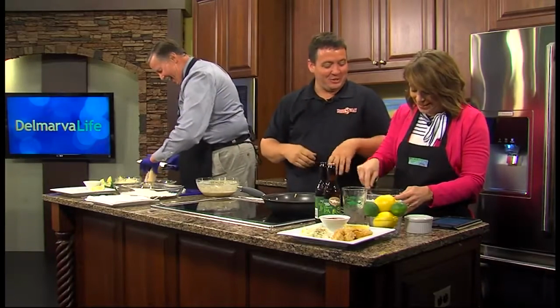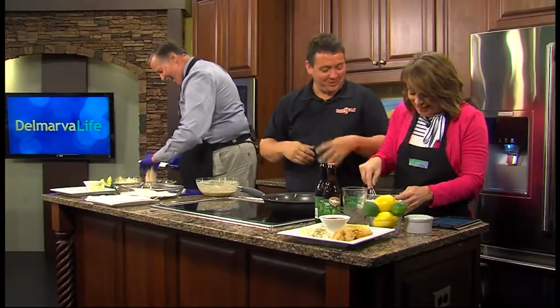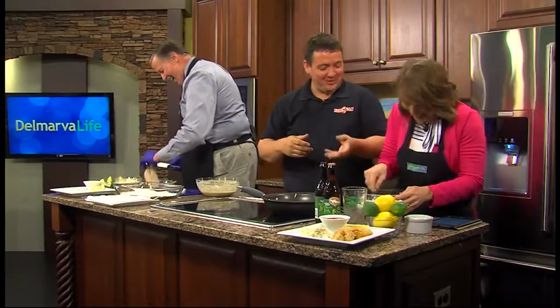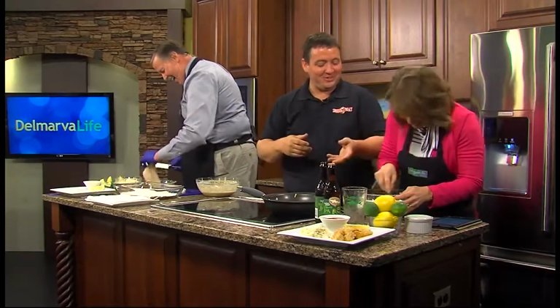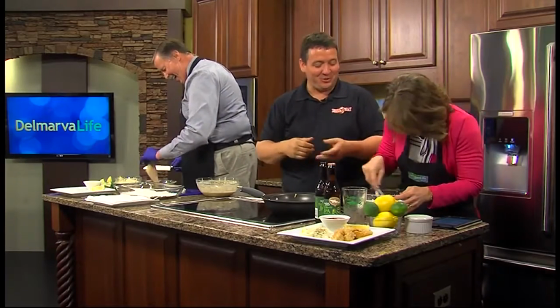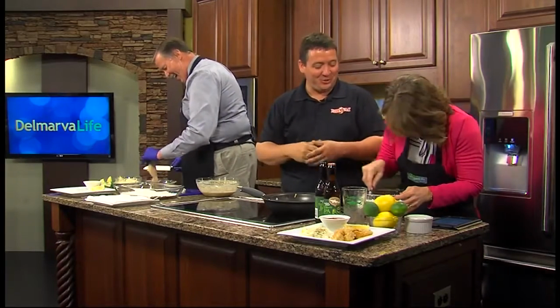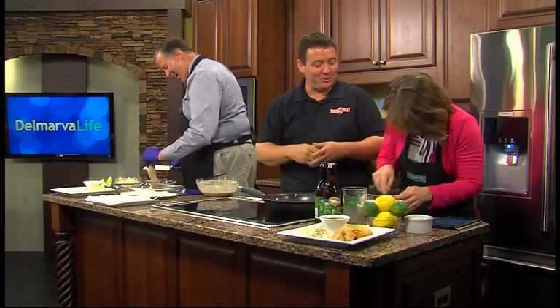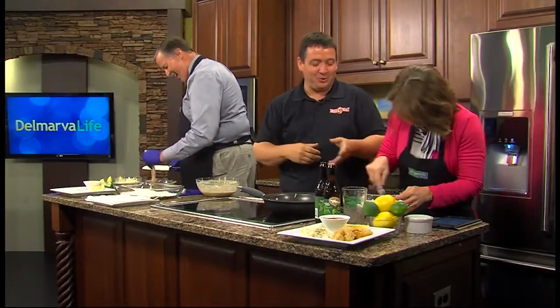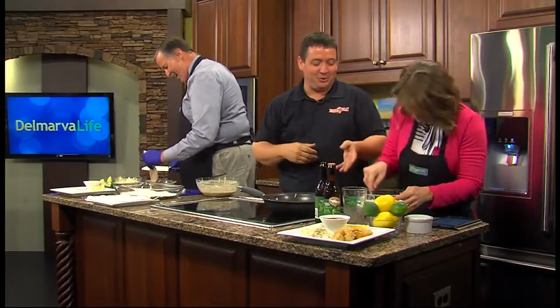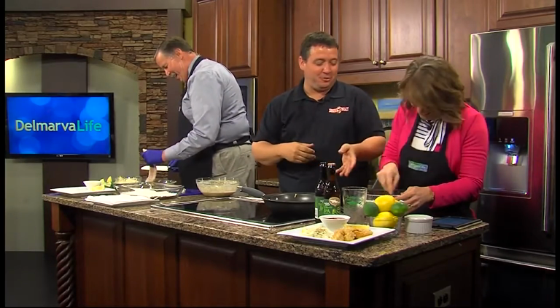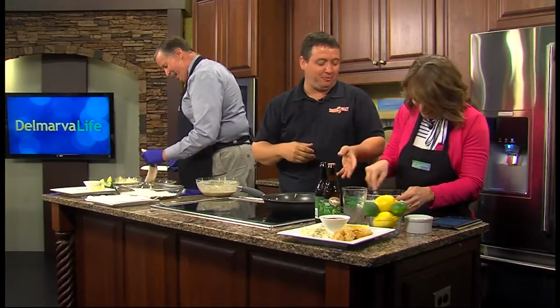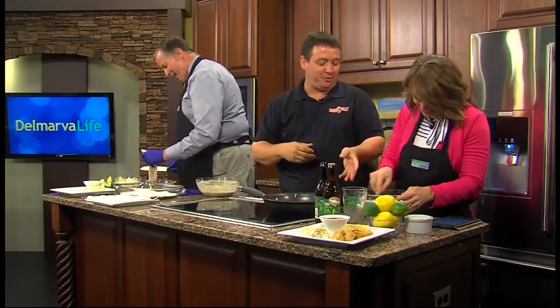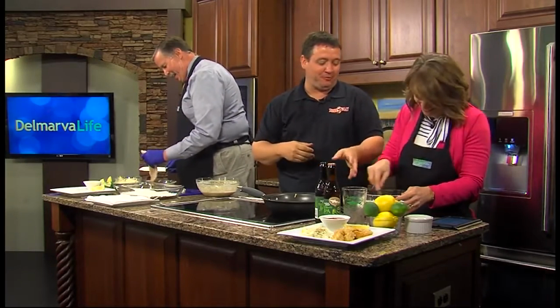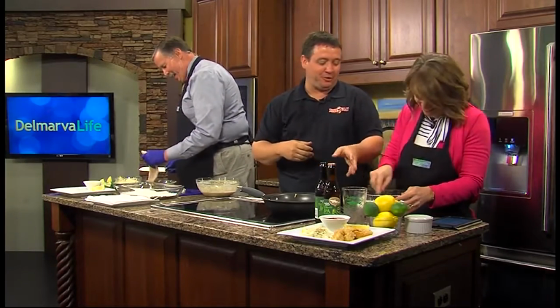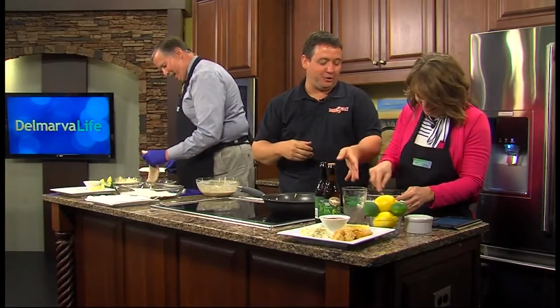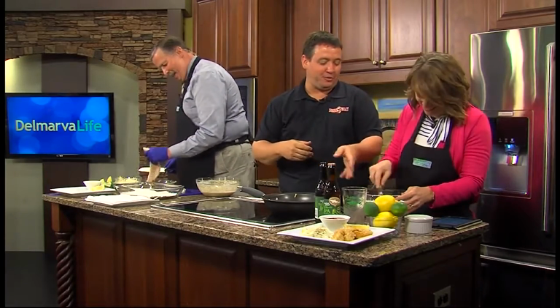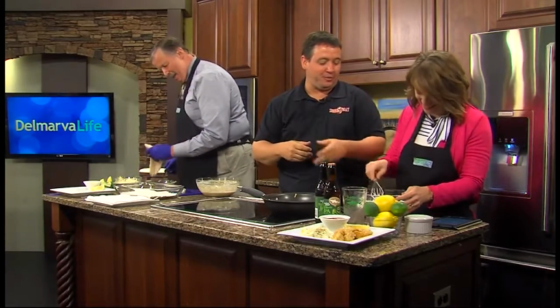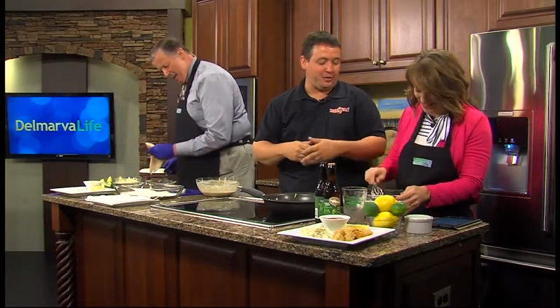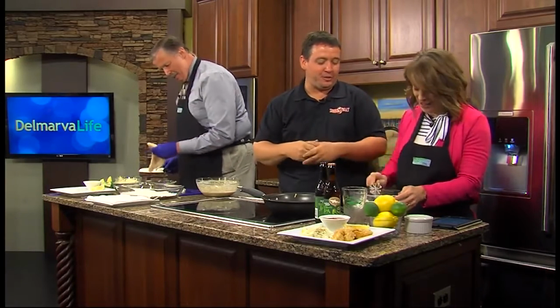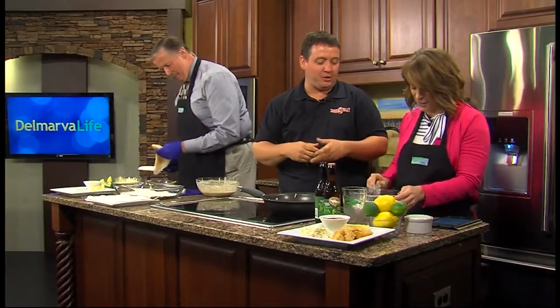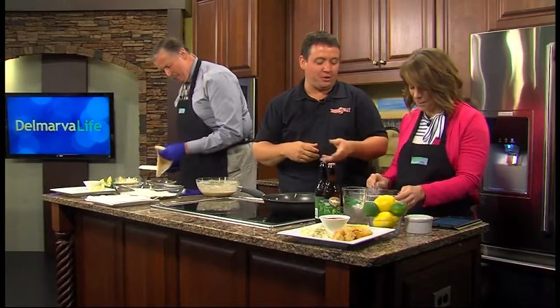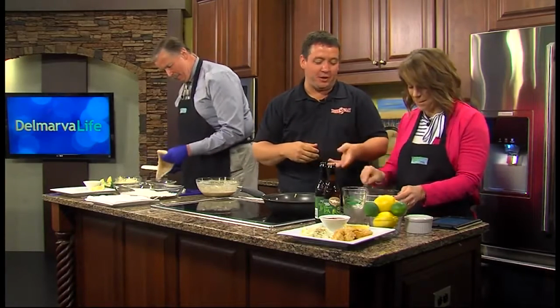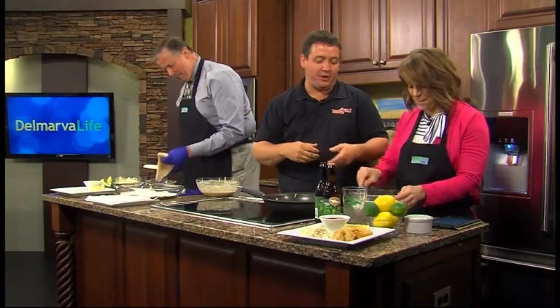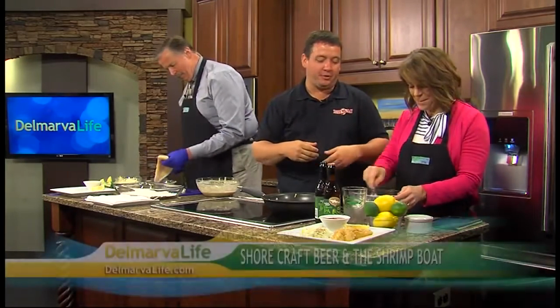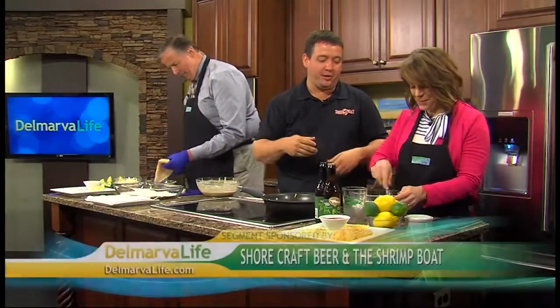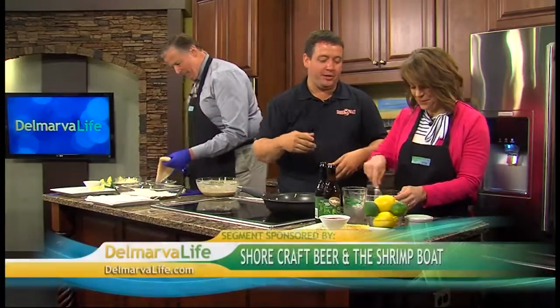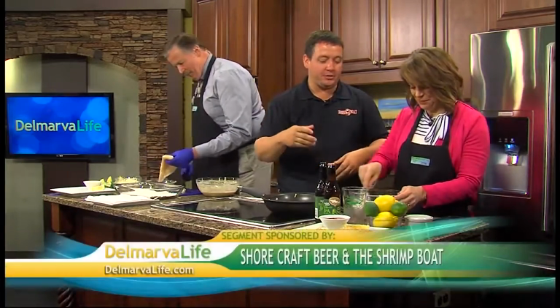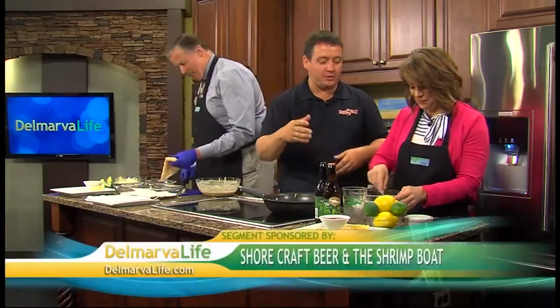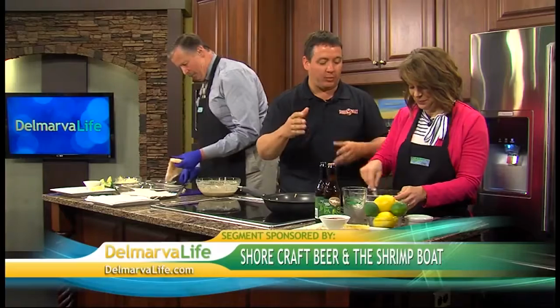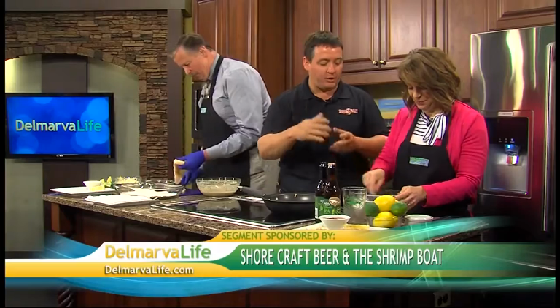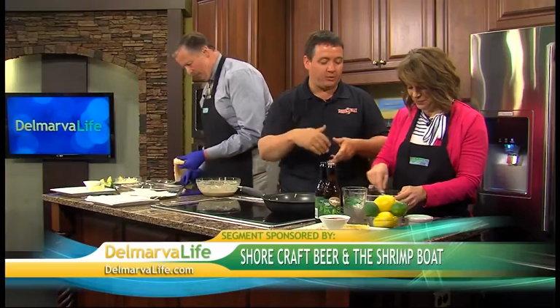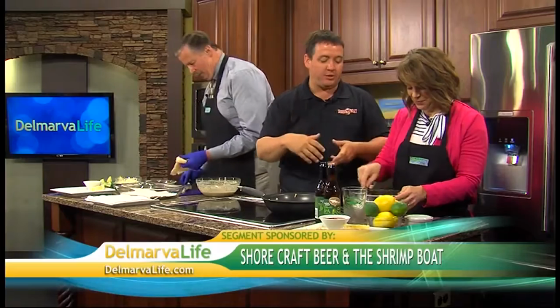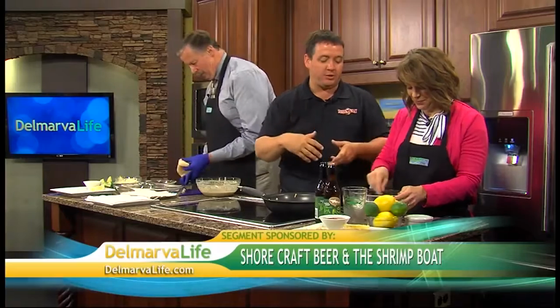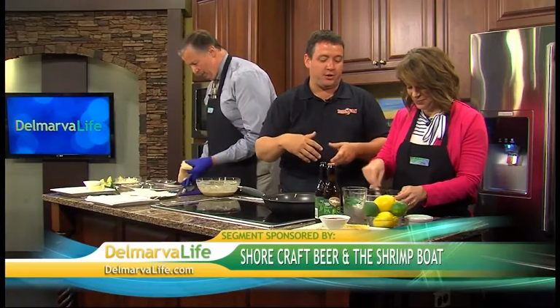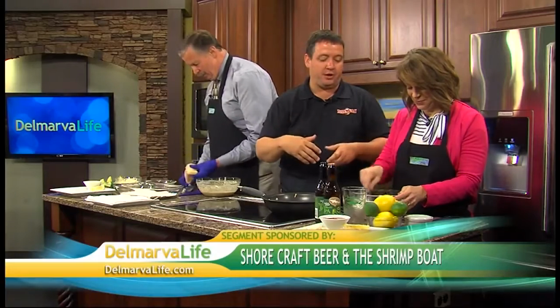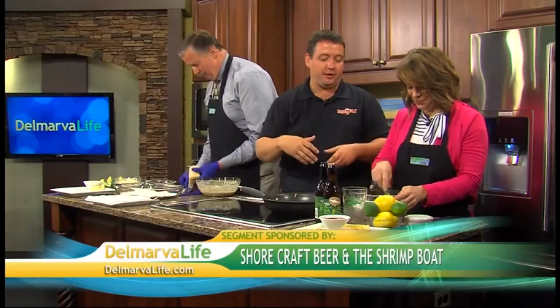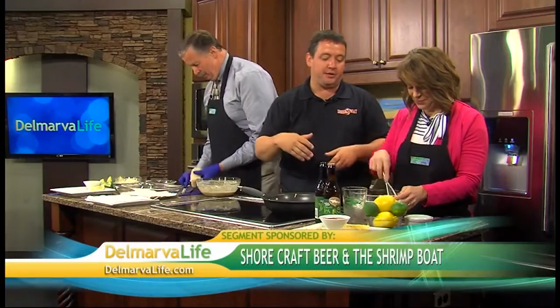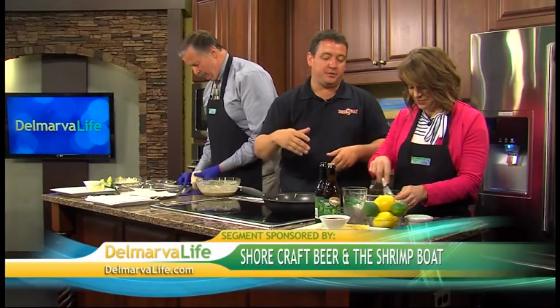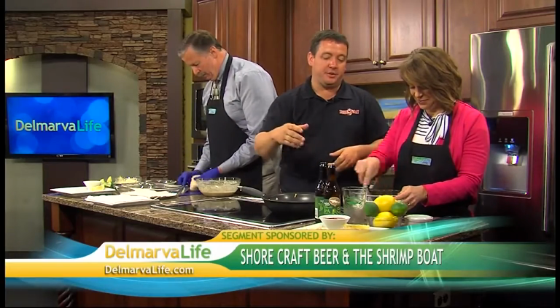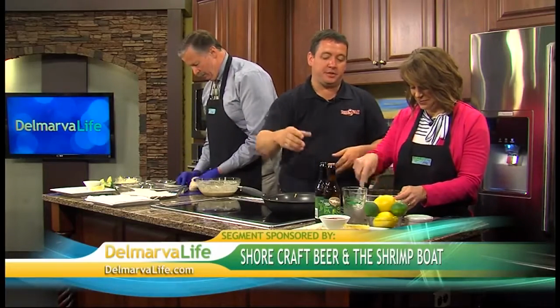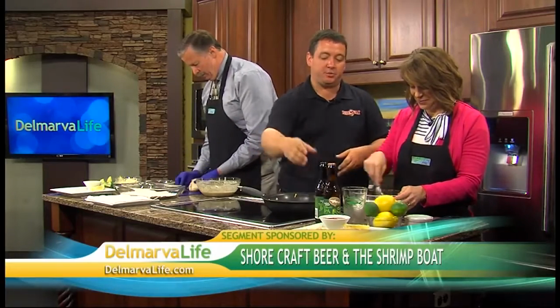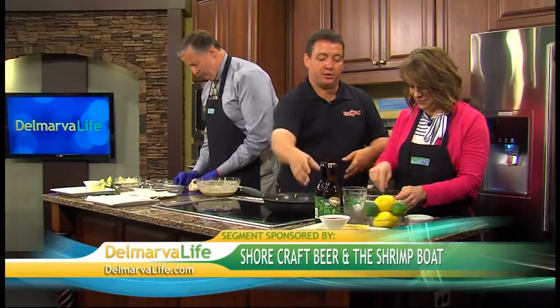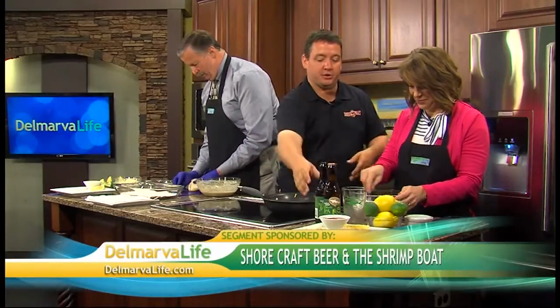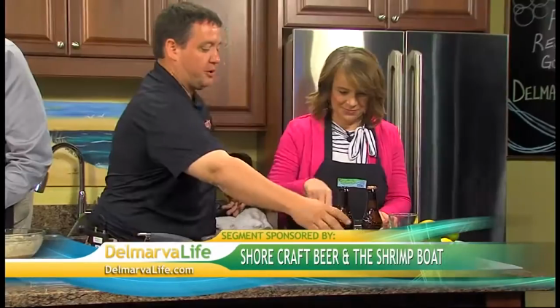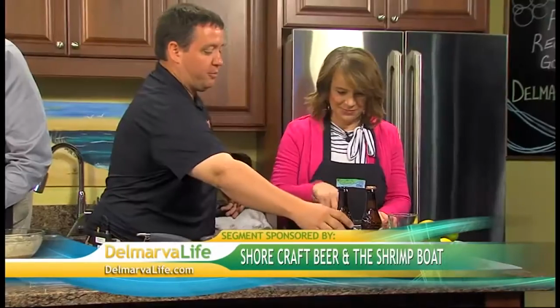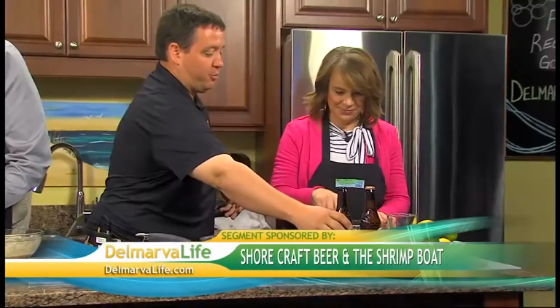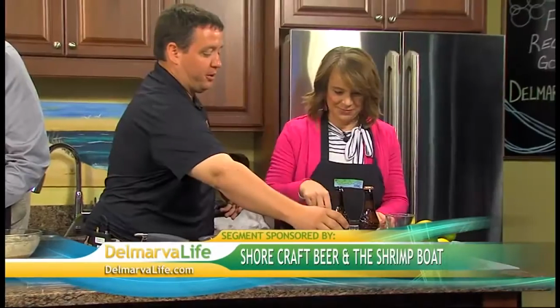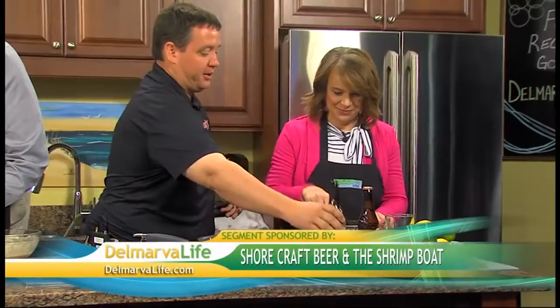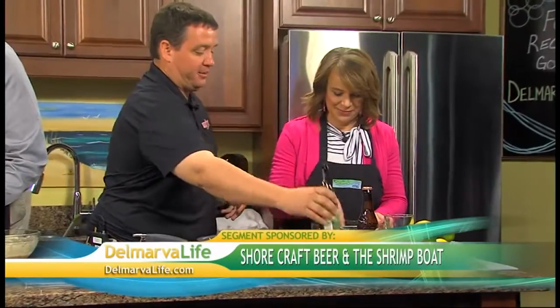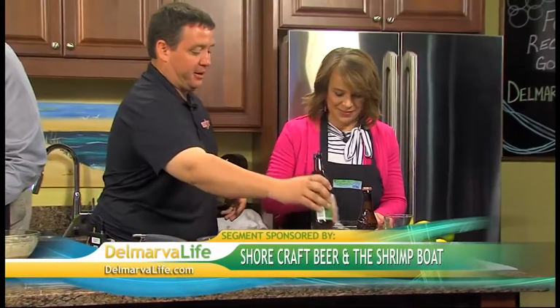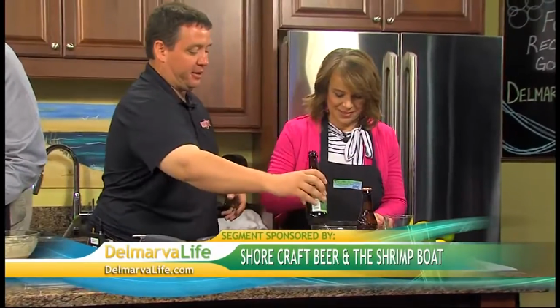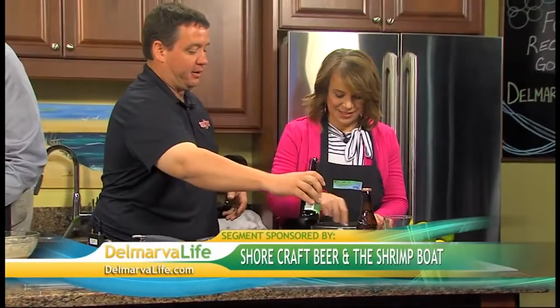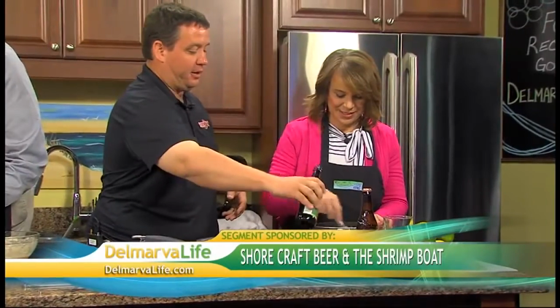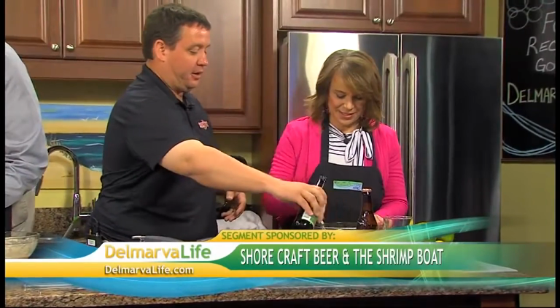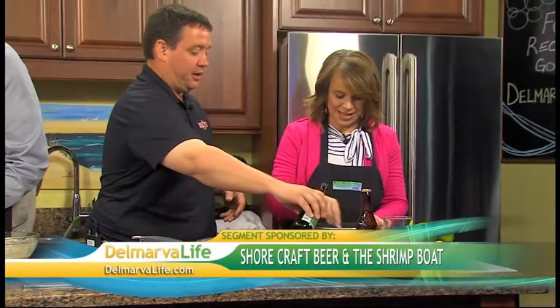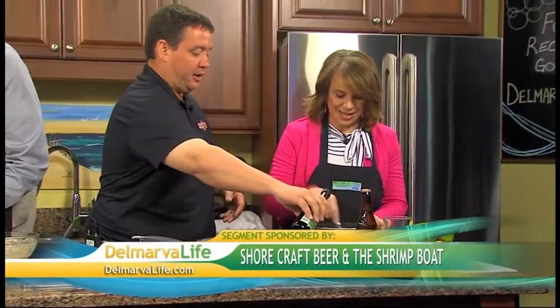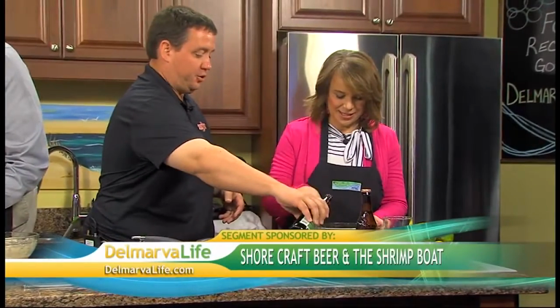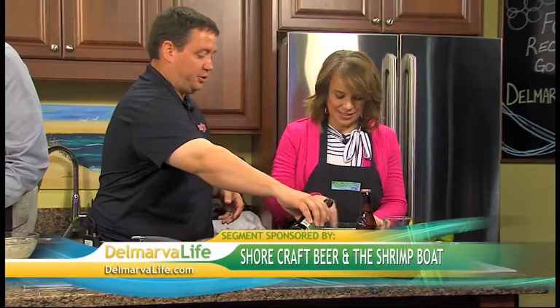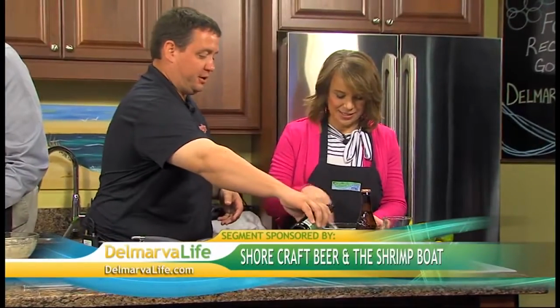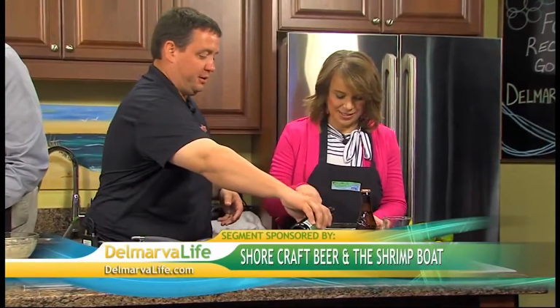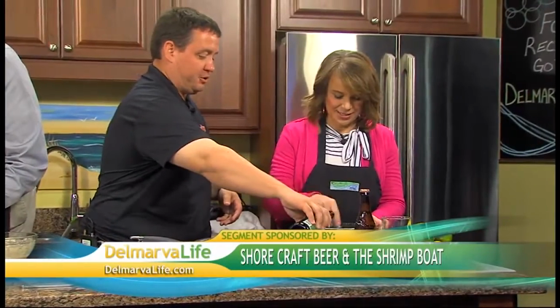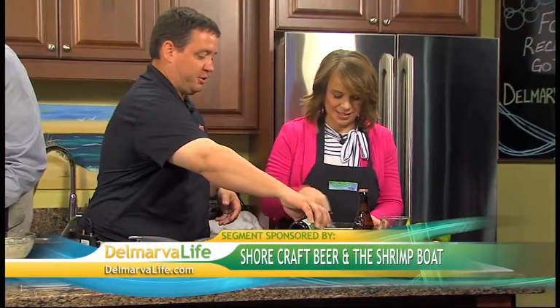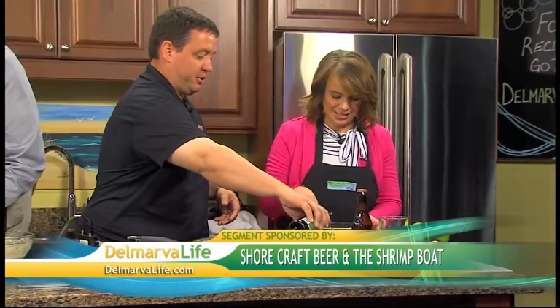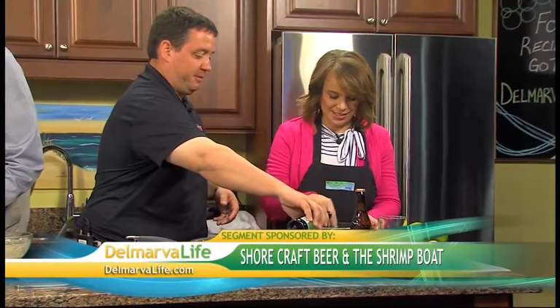You're mixing all the dry ingredients, and once we get those mixed we're going to start pouring in the beer. You just keep stirring.